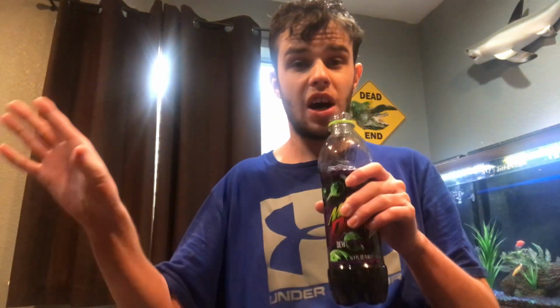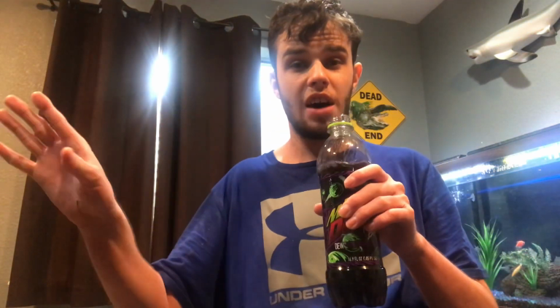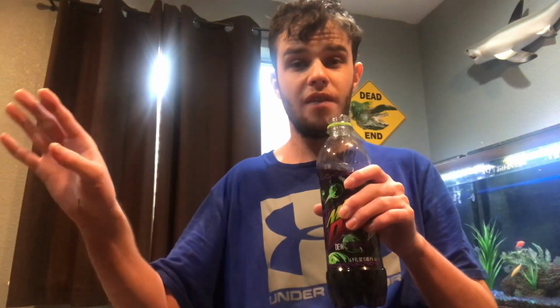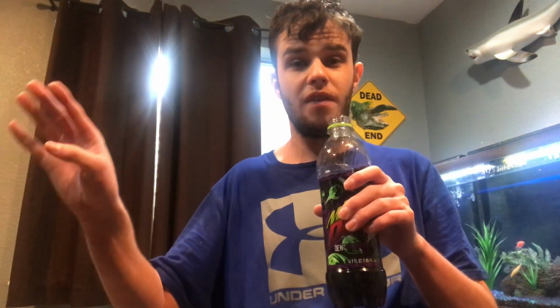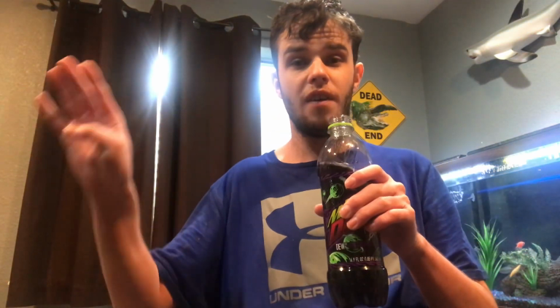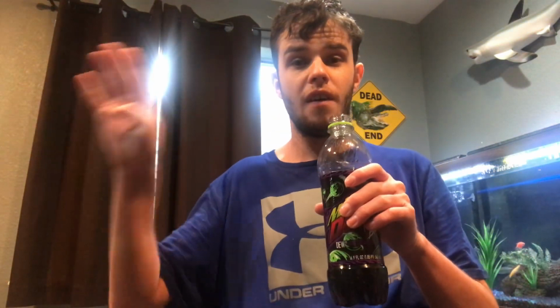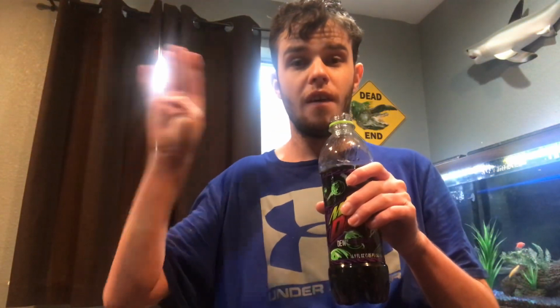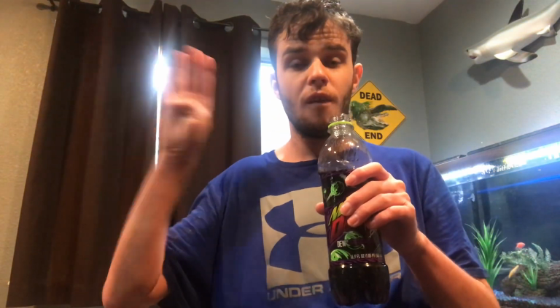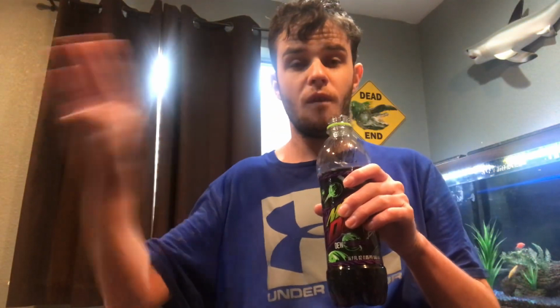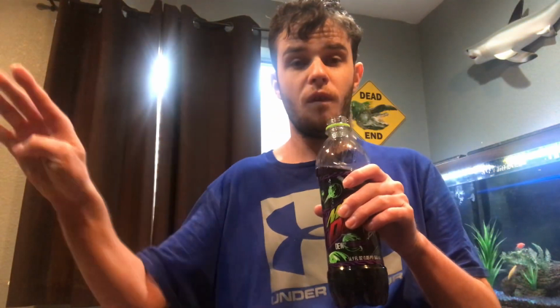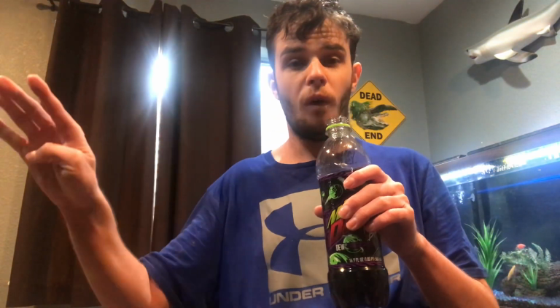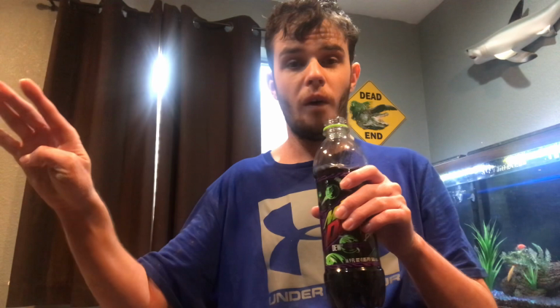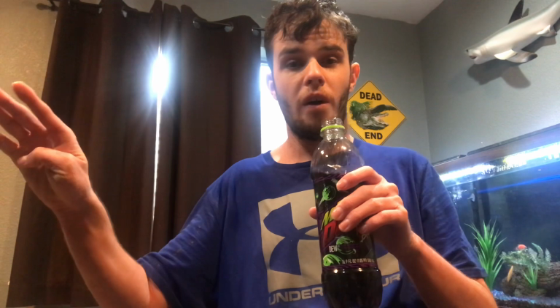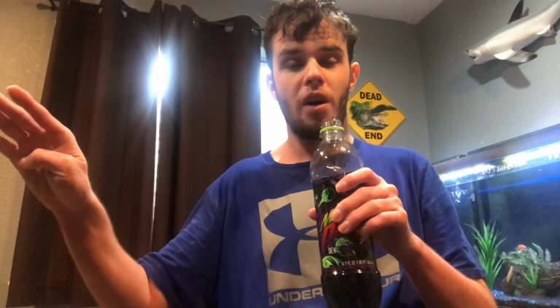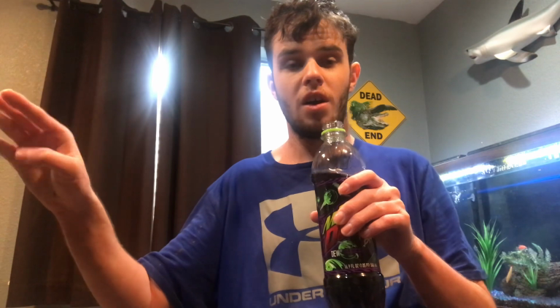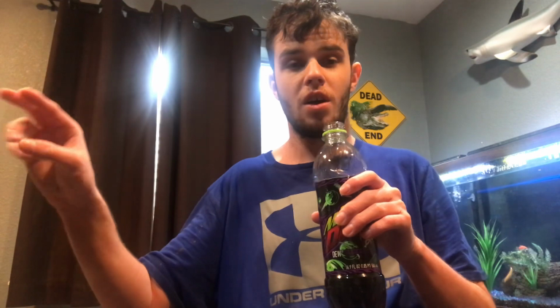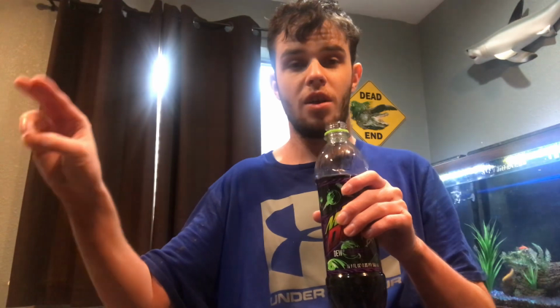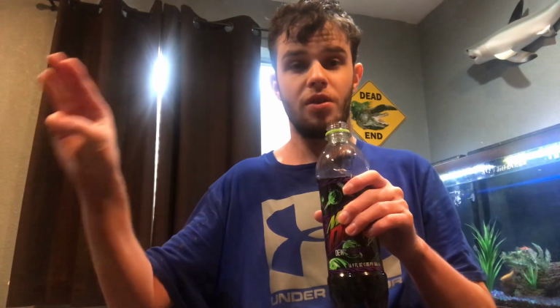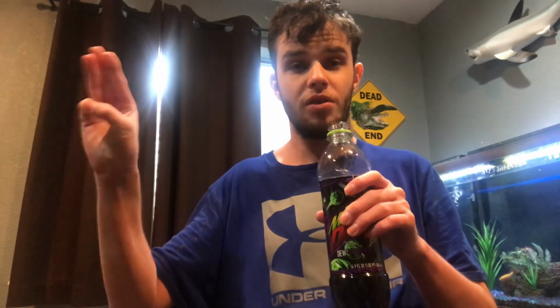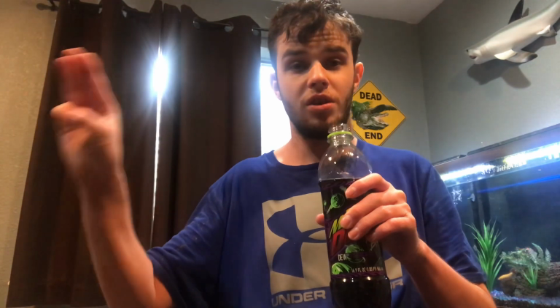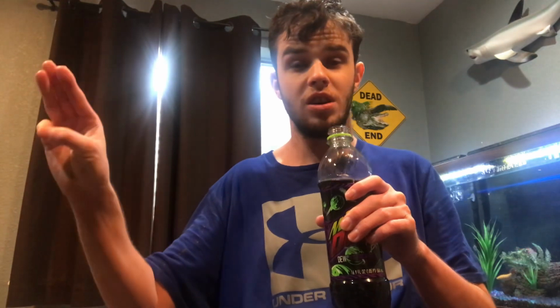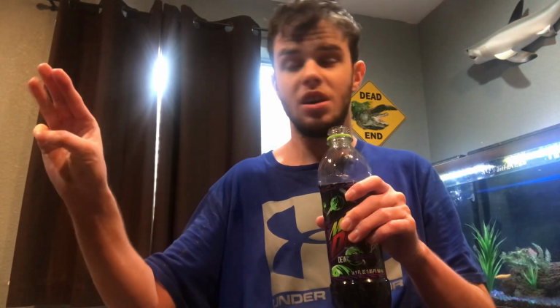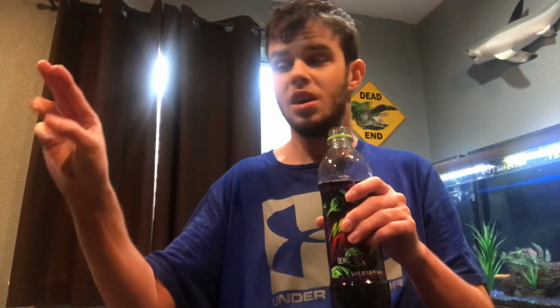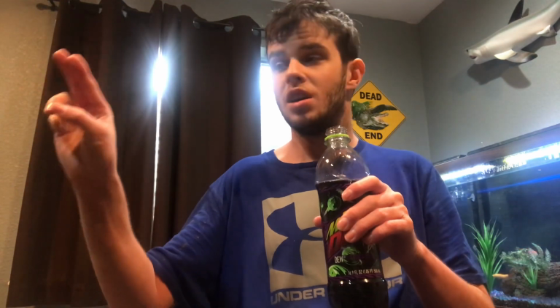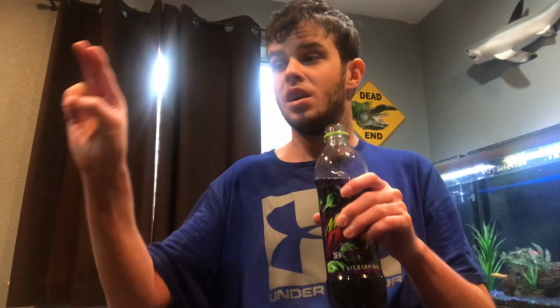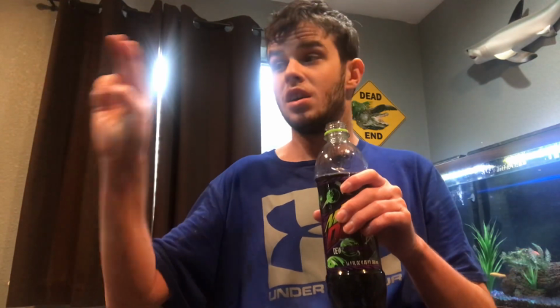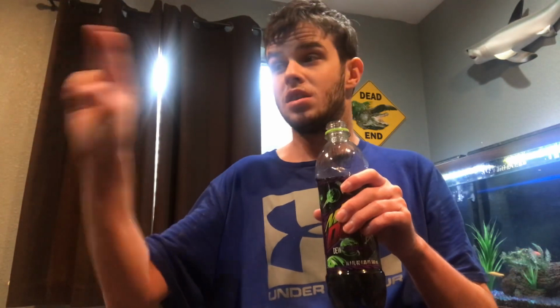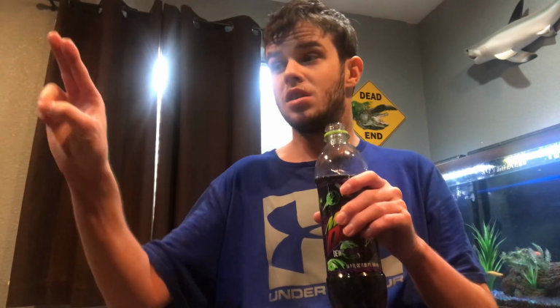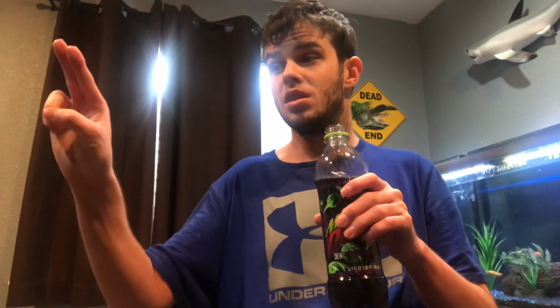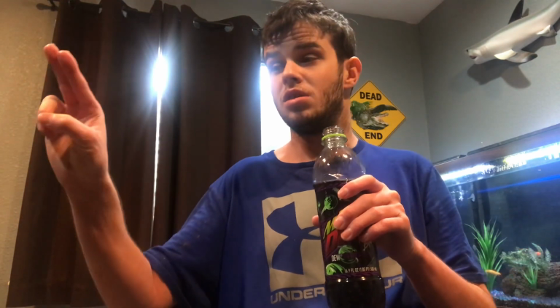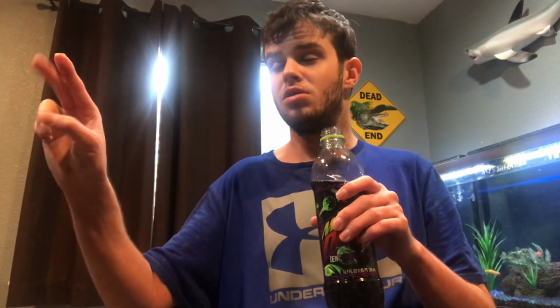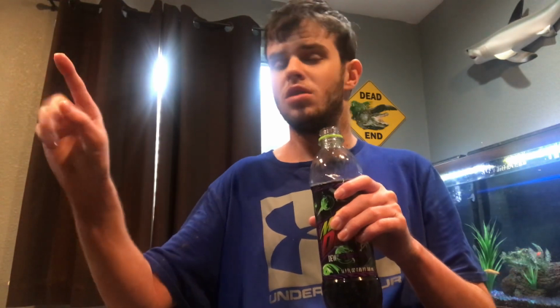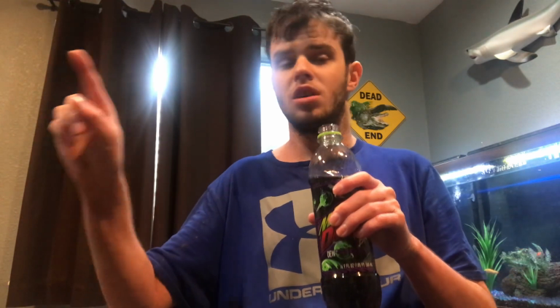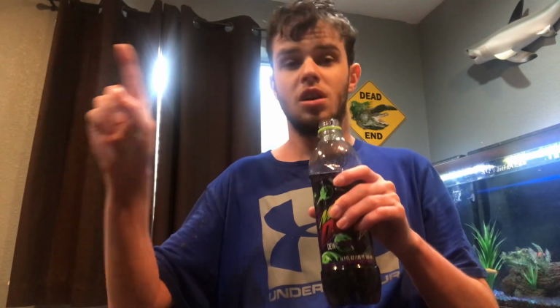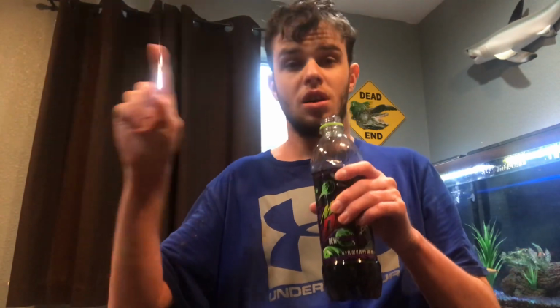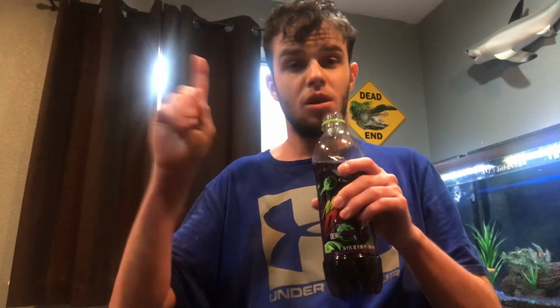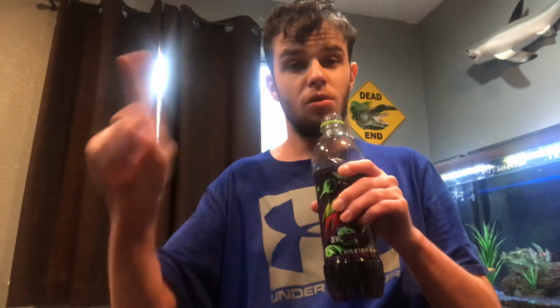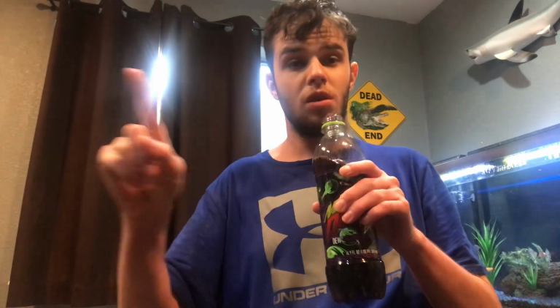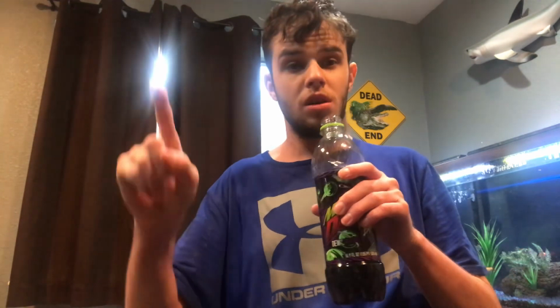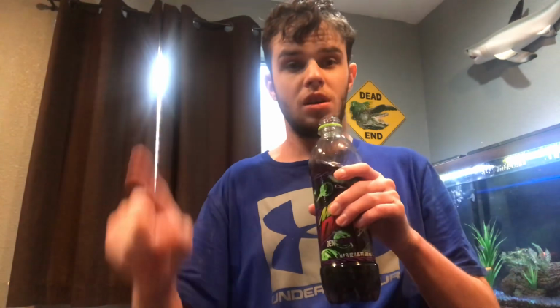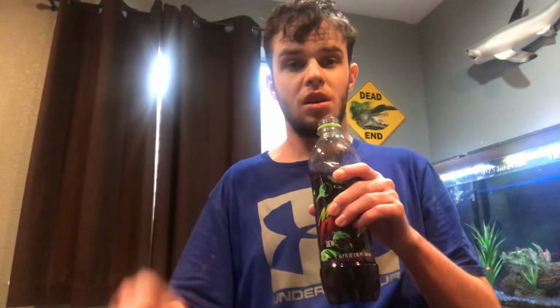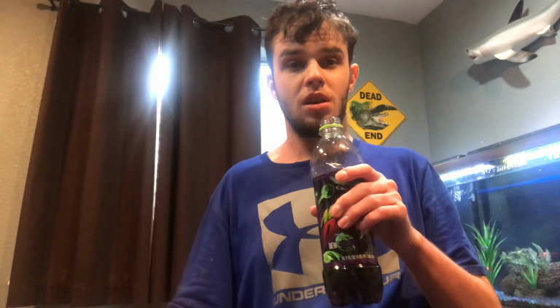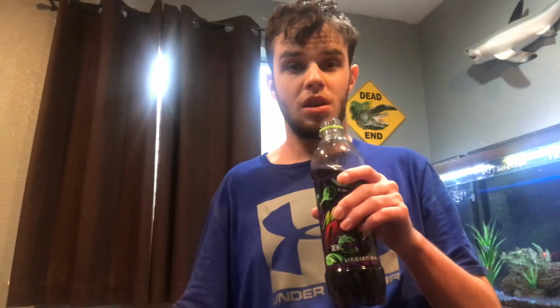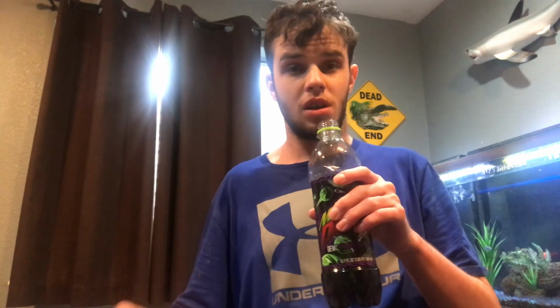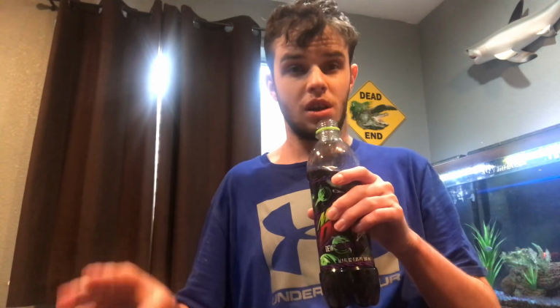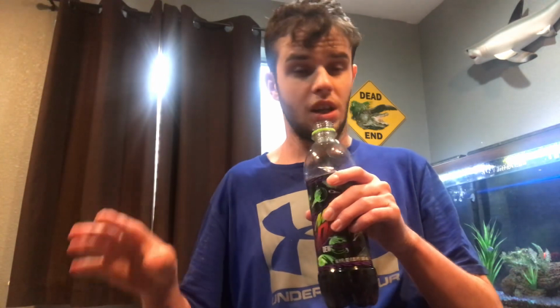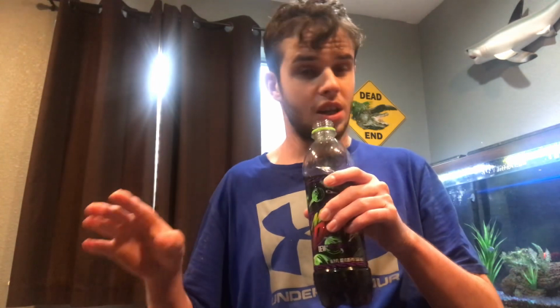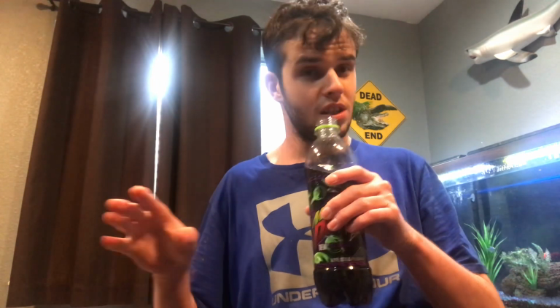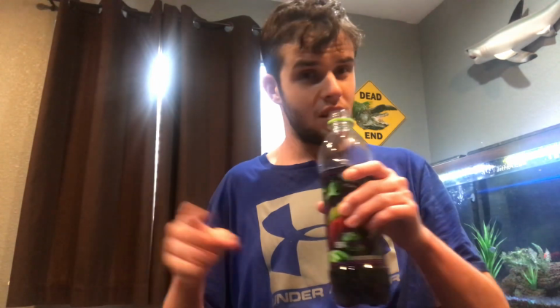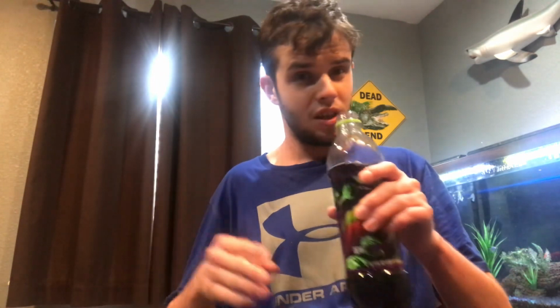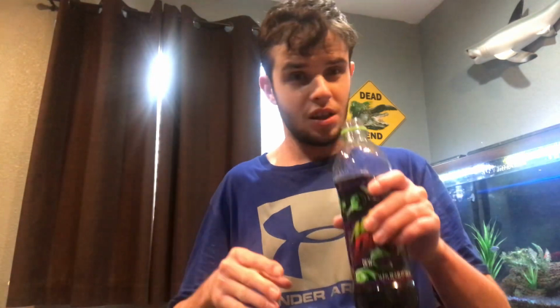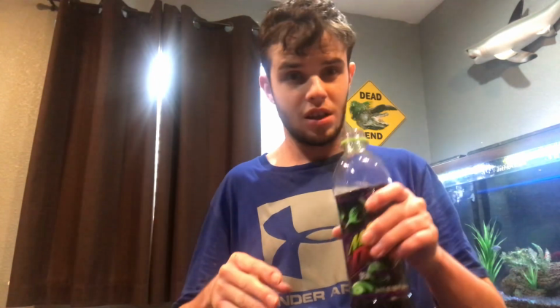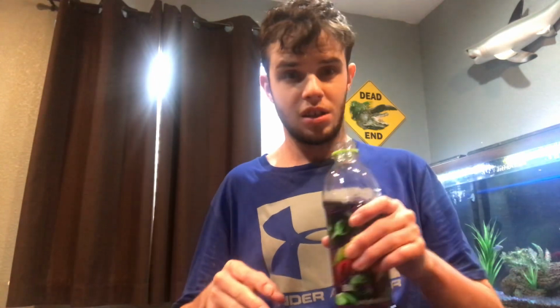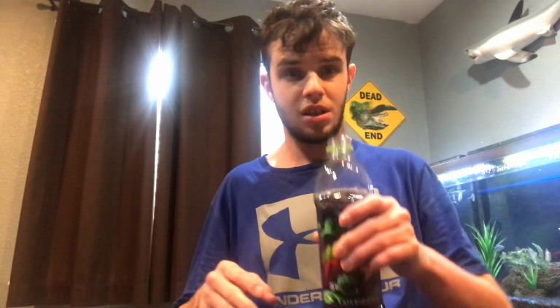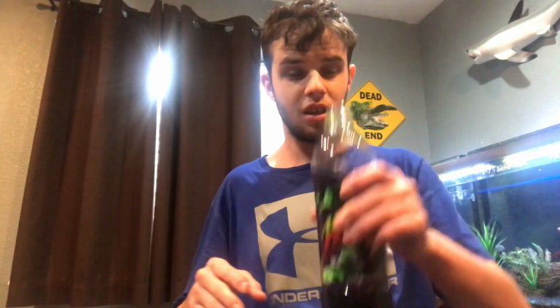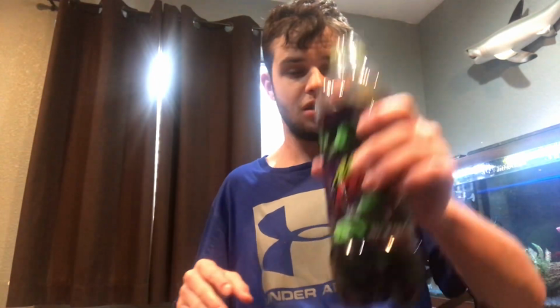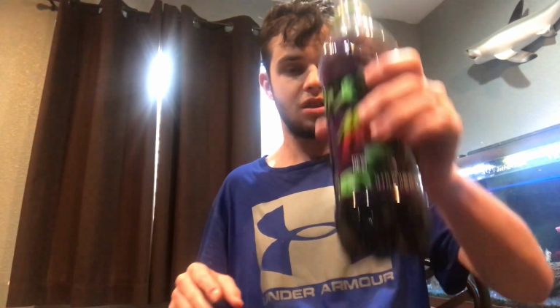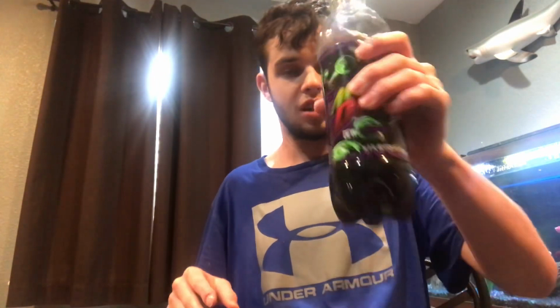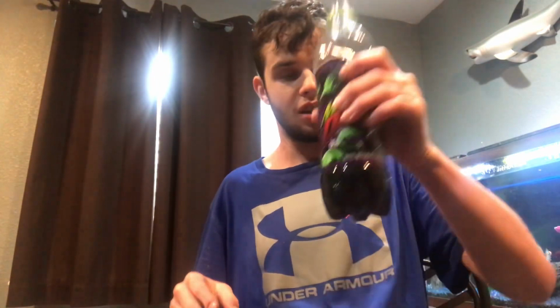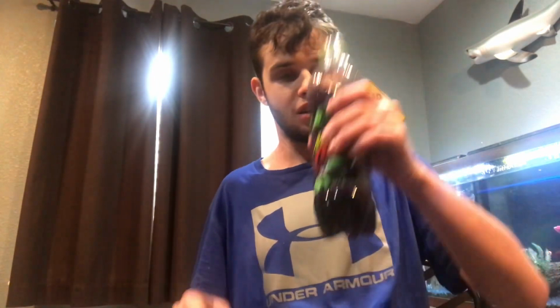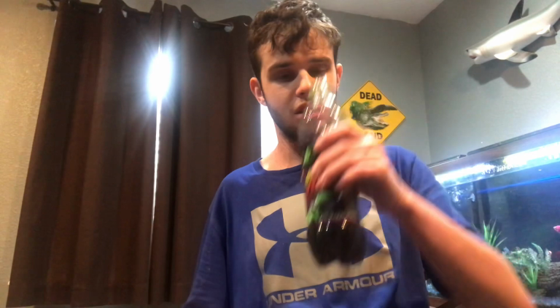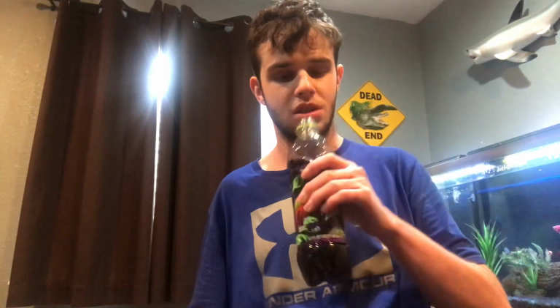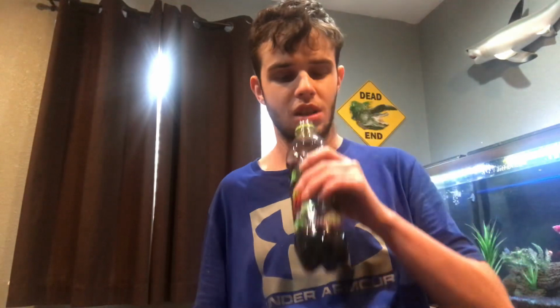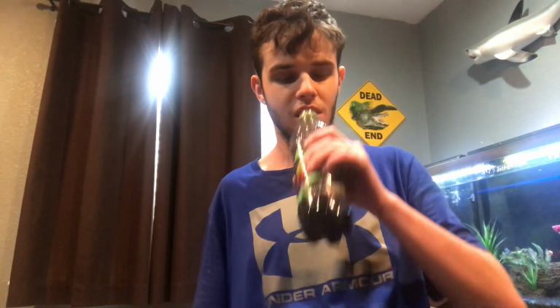5, 4, 3, 2, 1, and cheers, and let's chug.